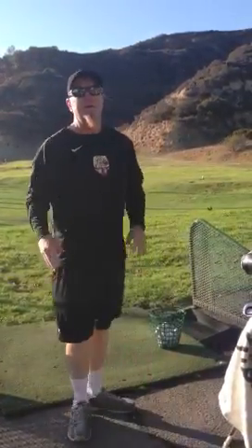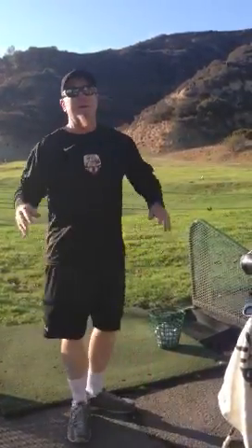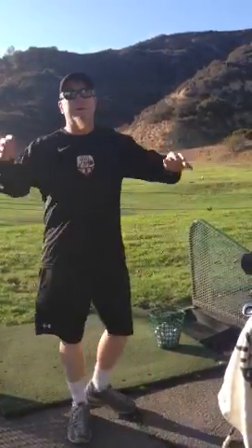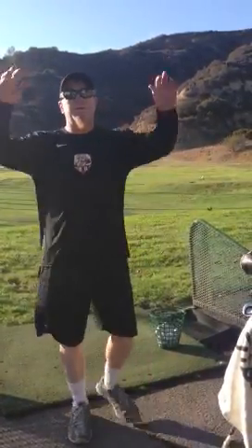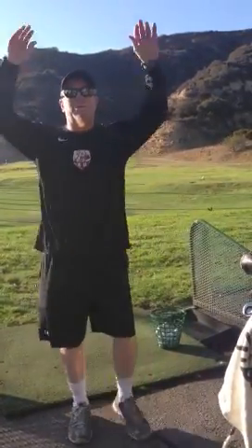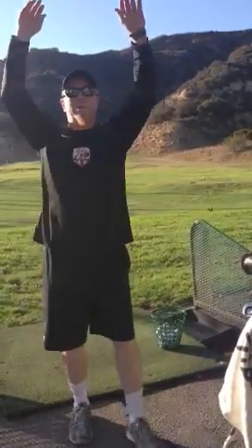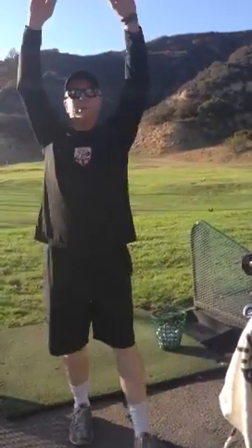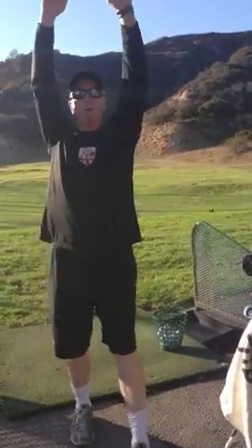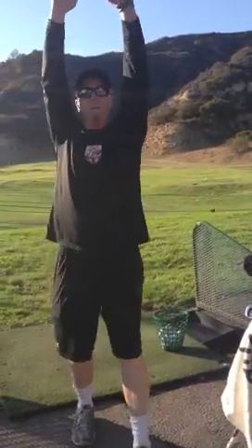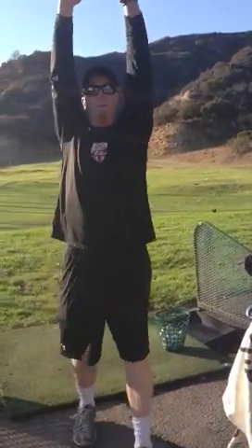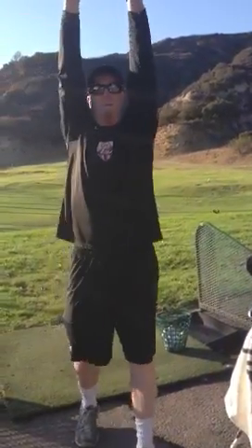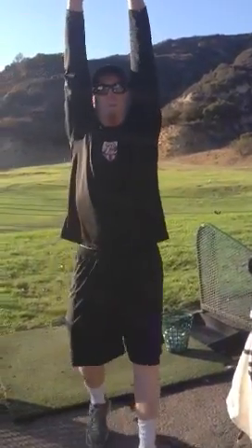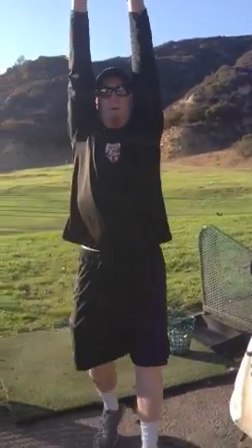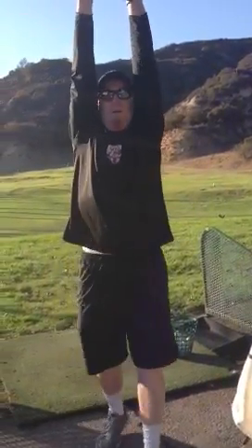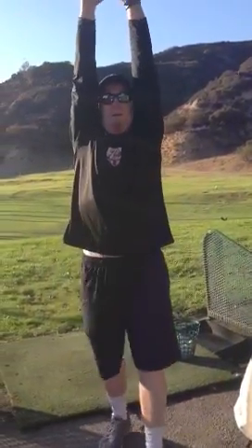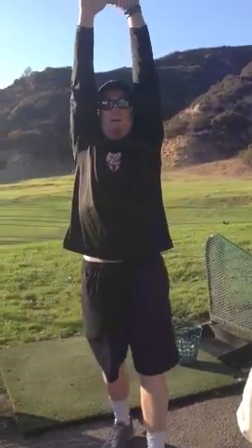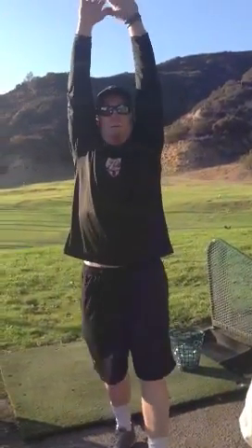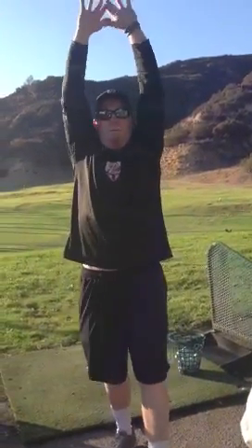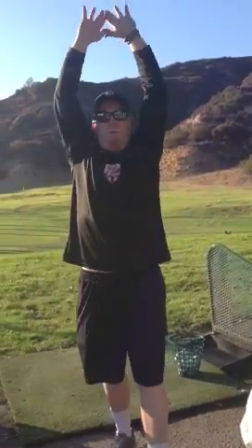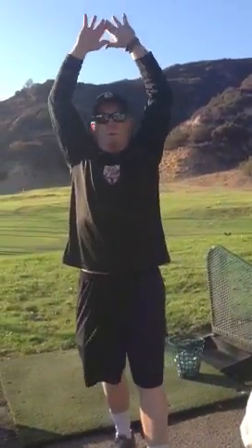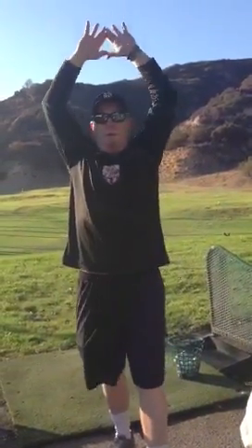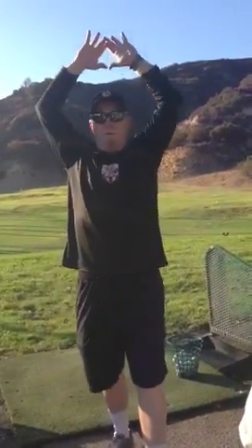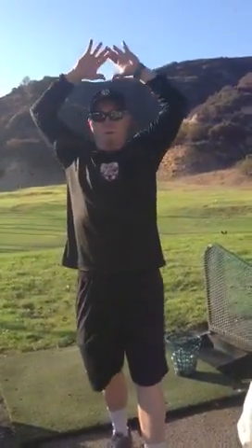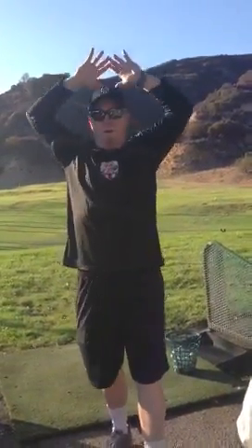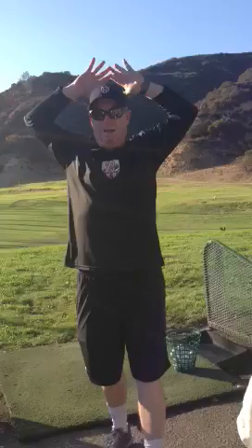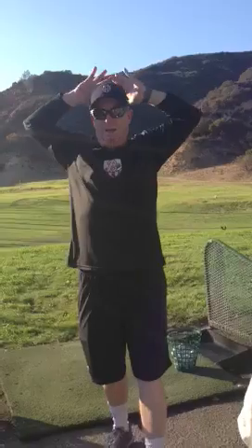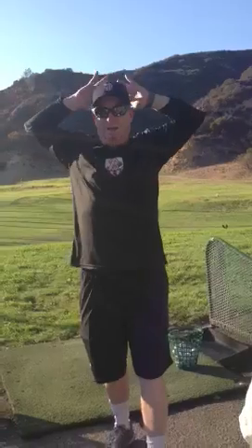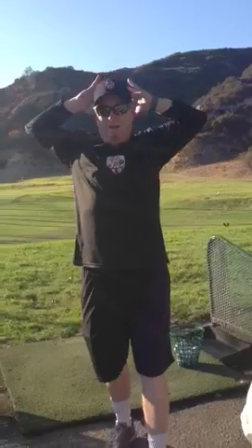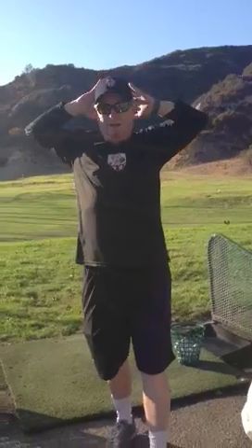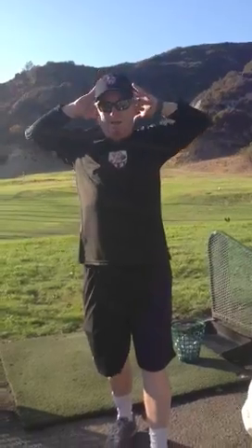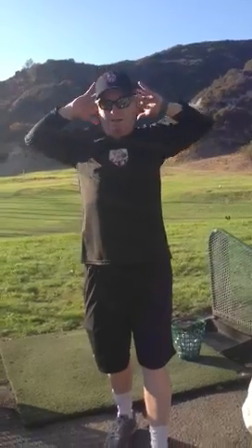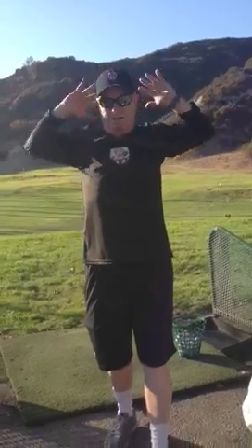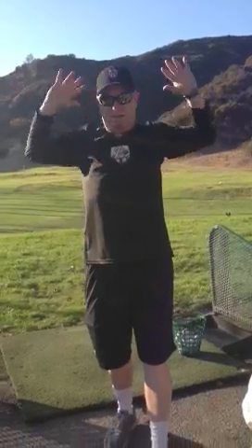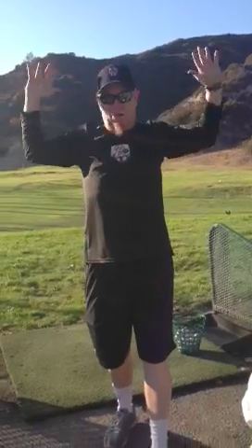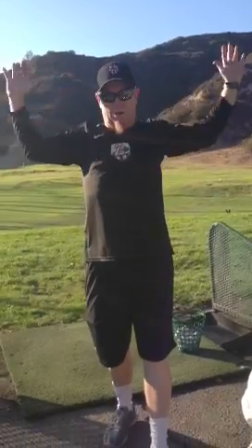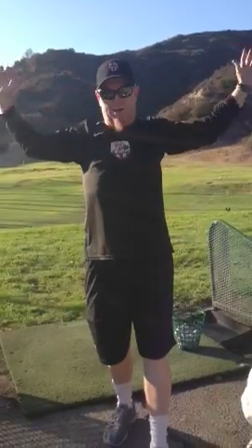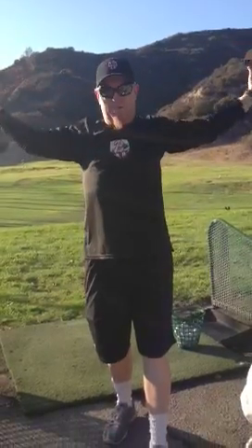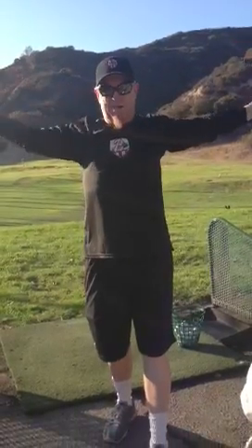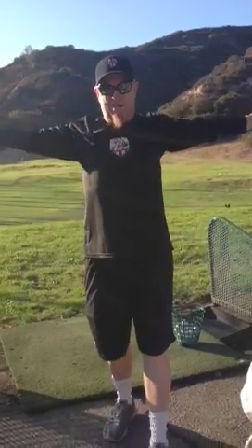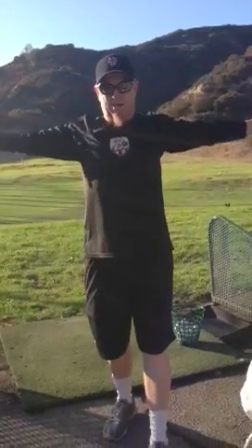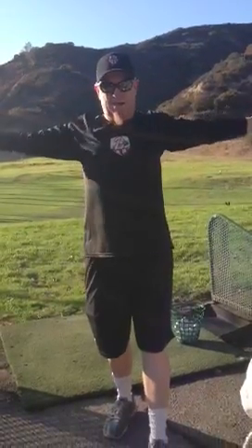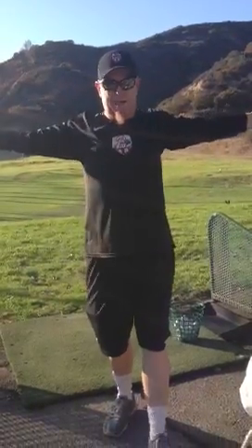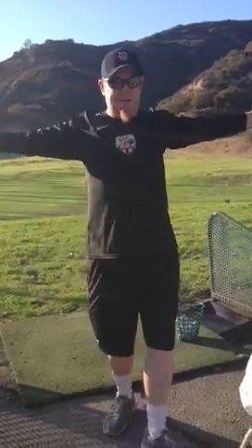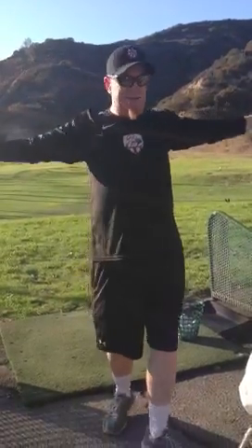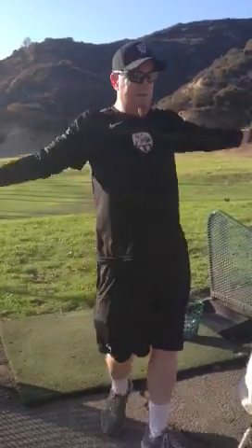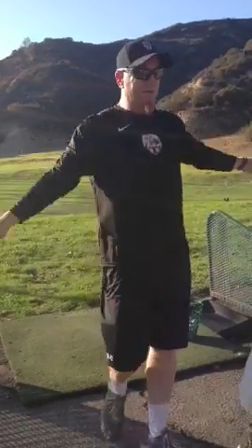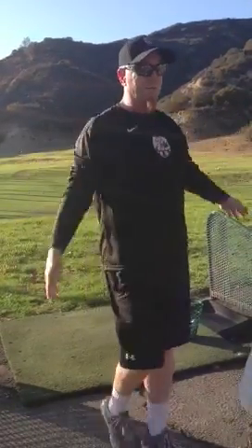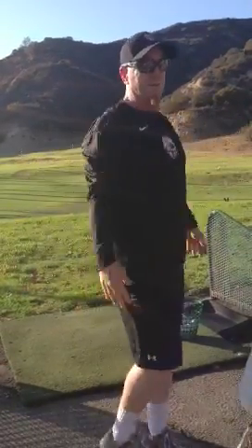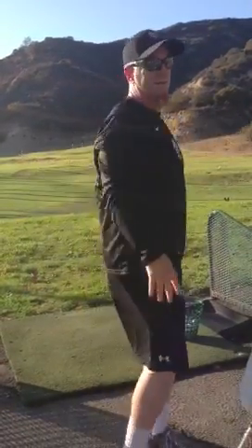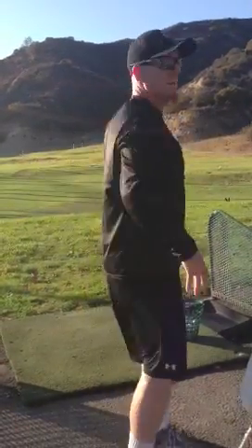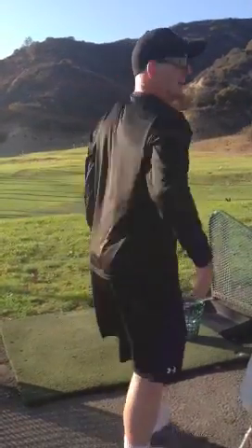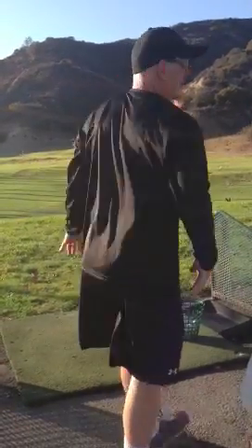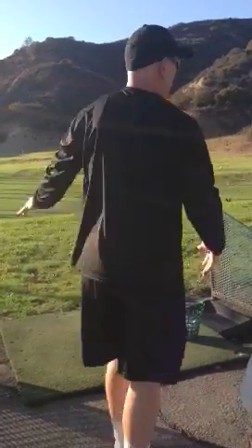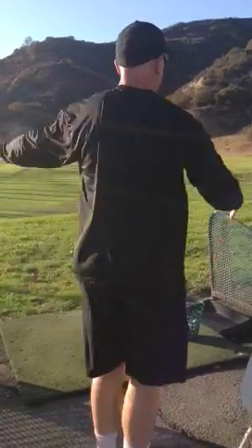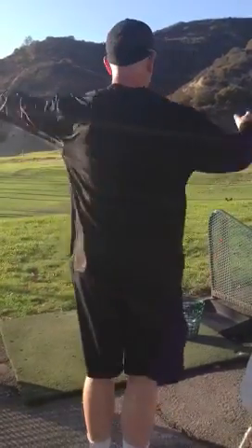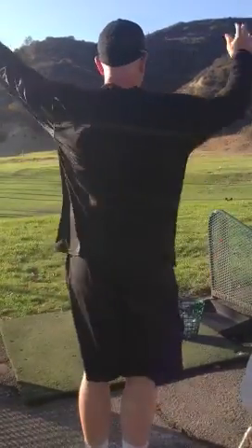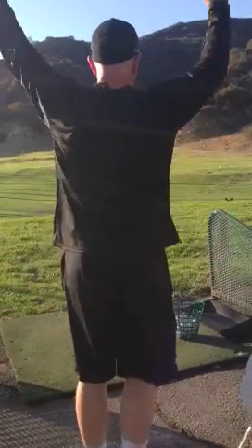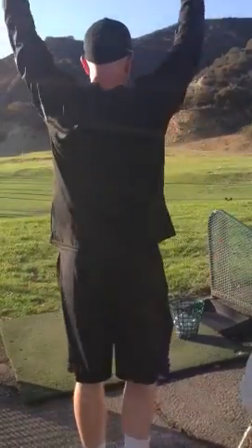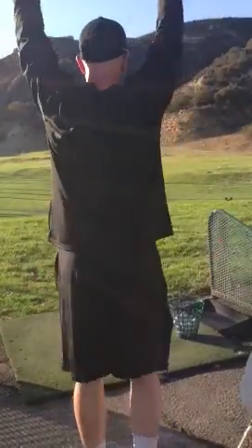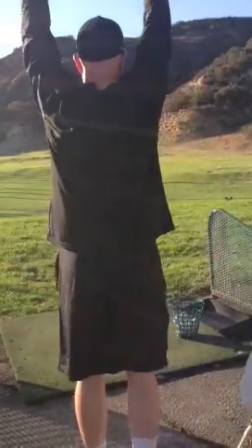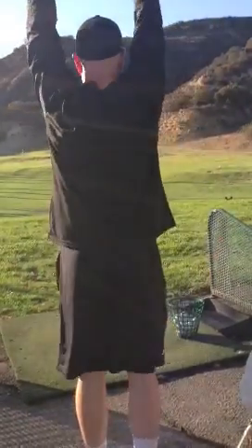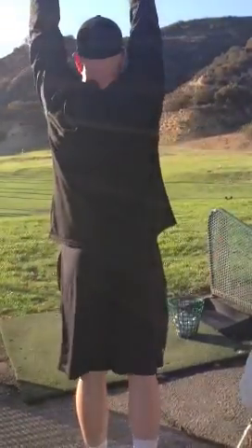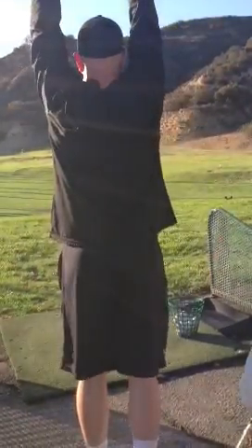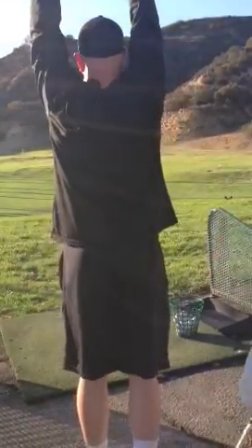Then we reach up and we pull down behind our head — we'll expand our chest. From this side it looks like that. You do 10 of these.